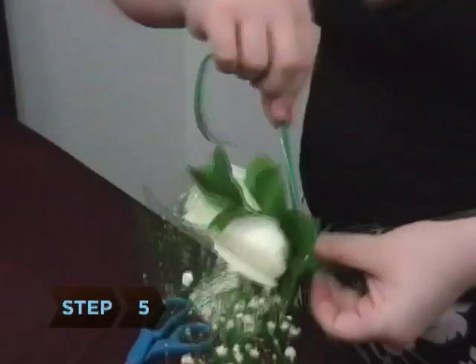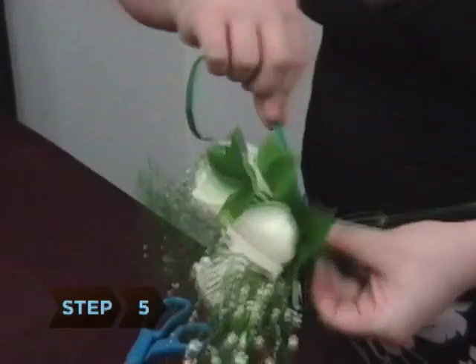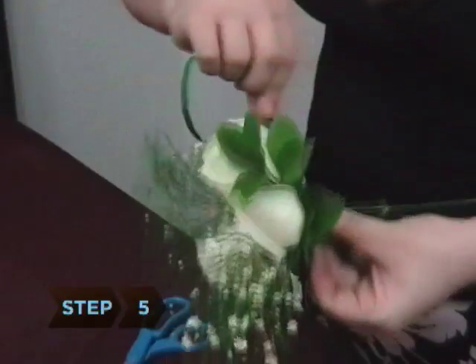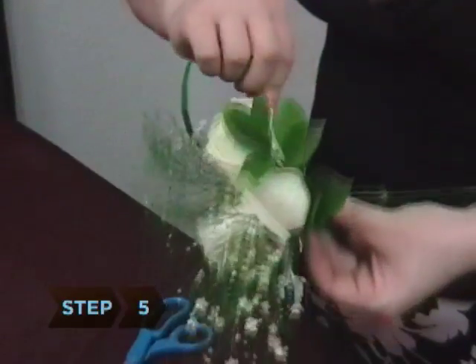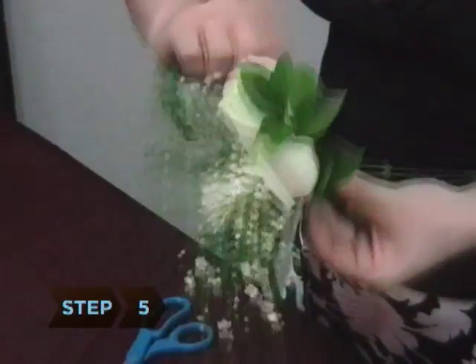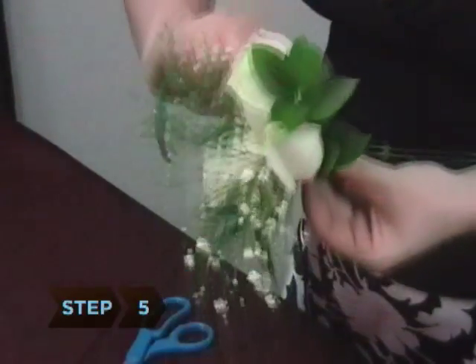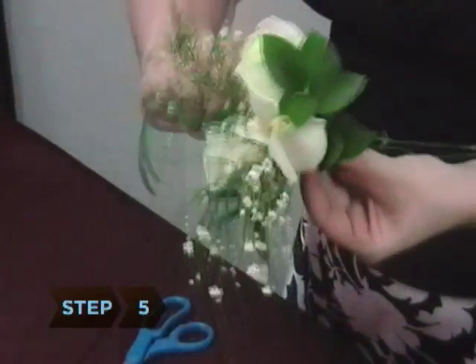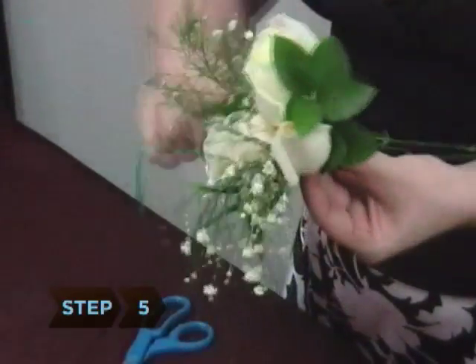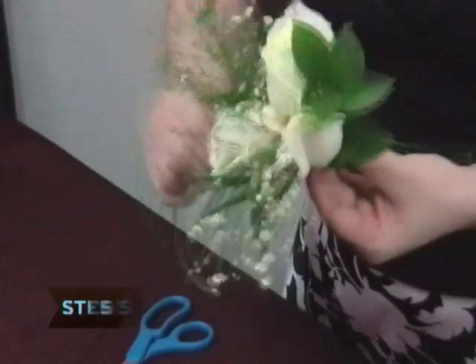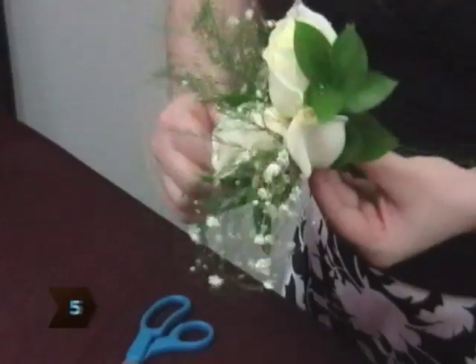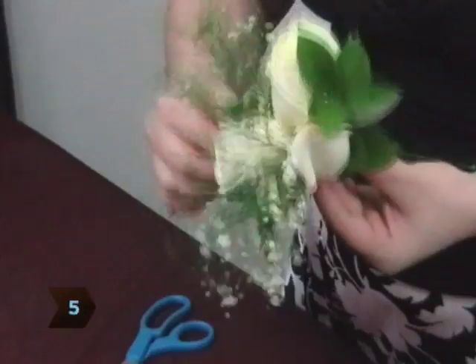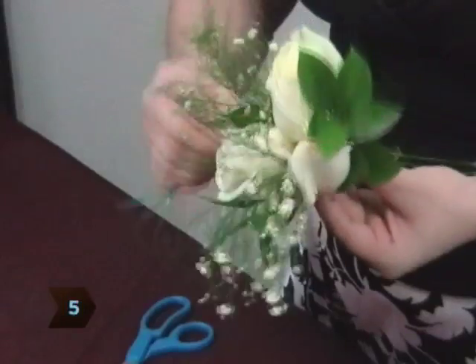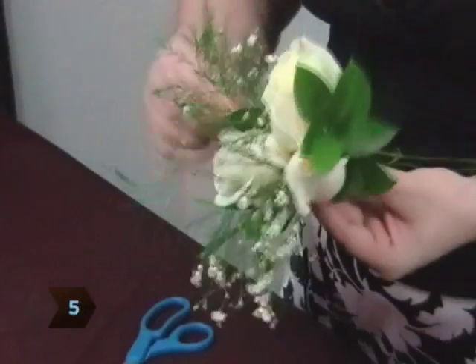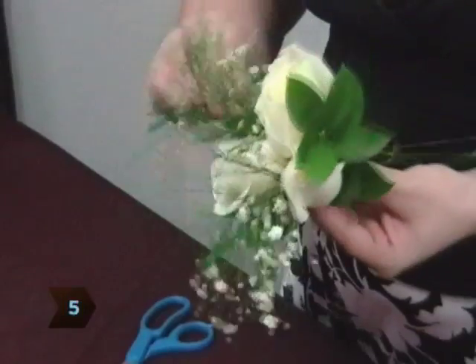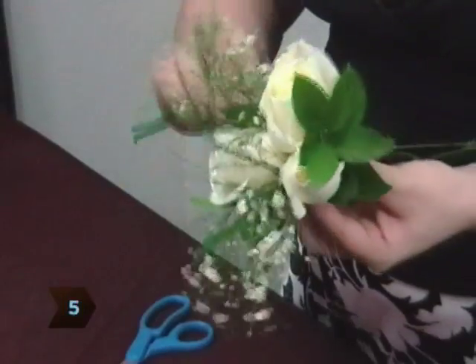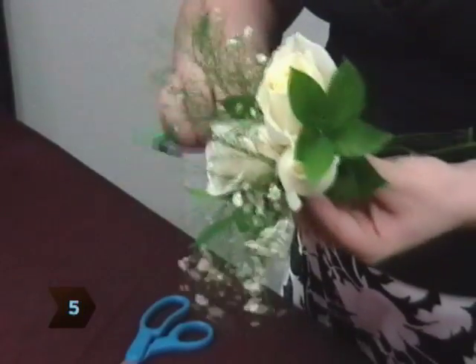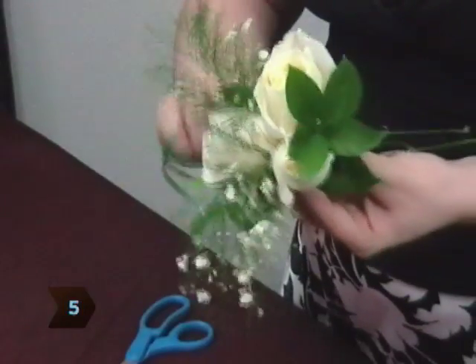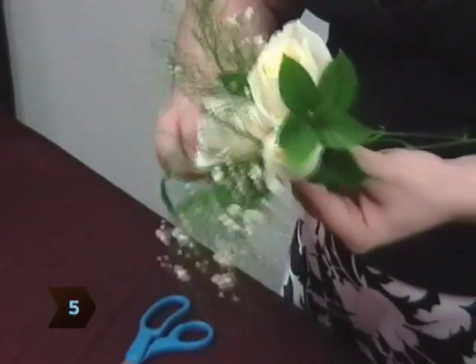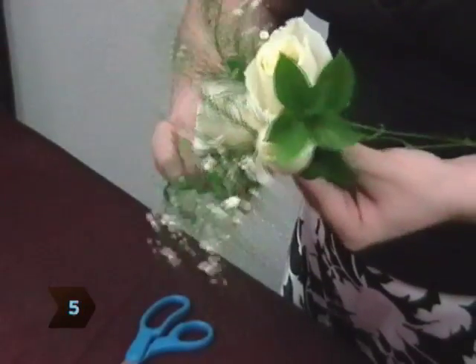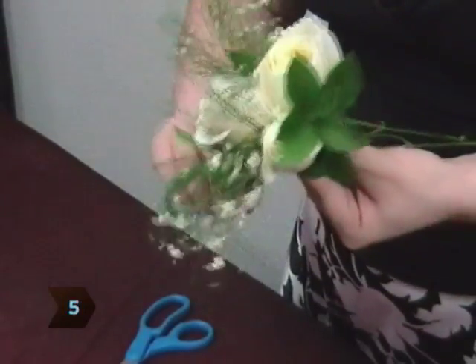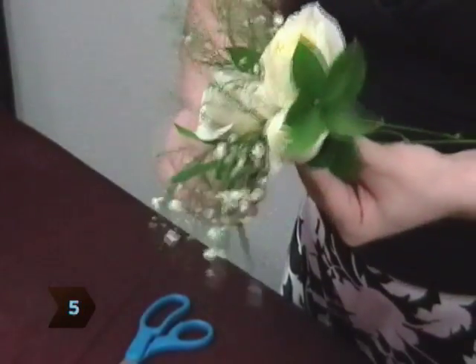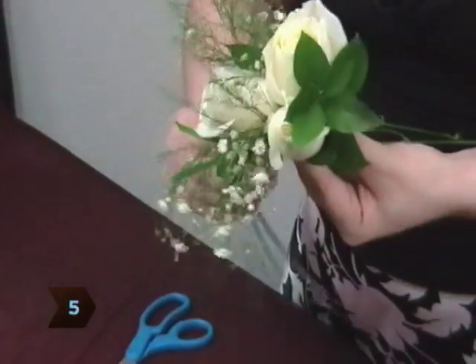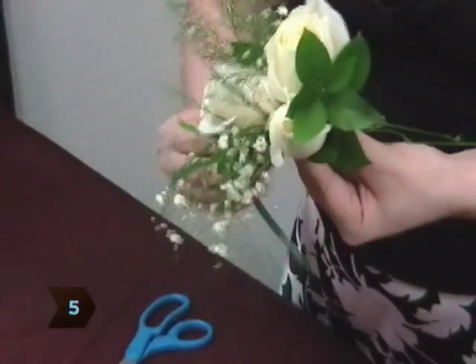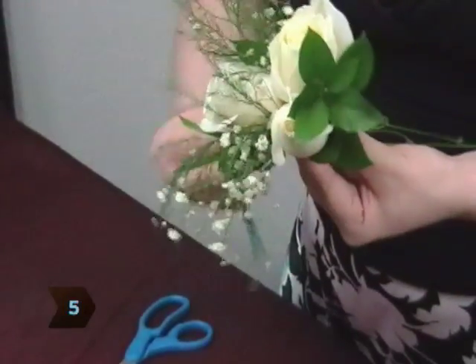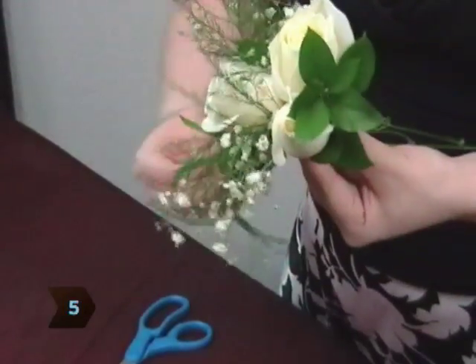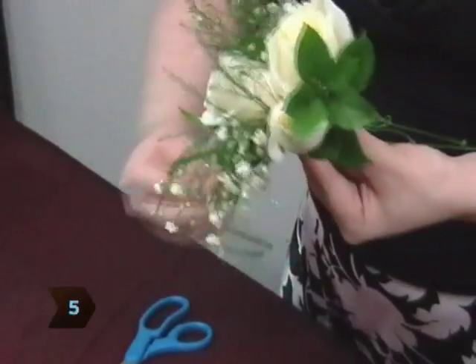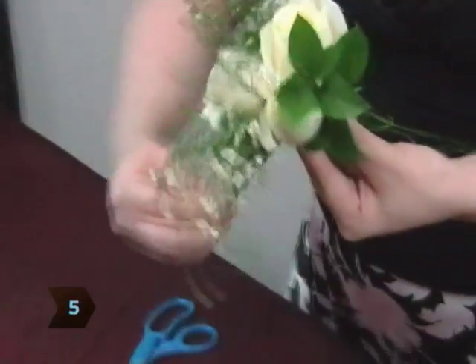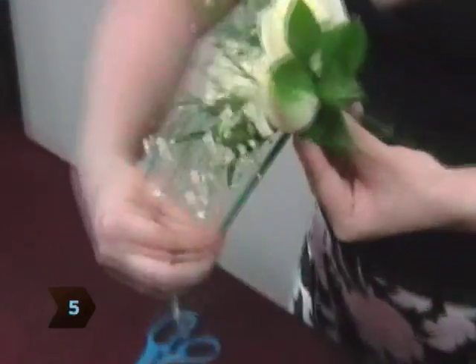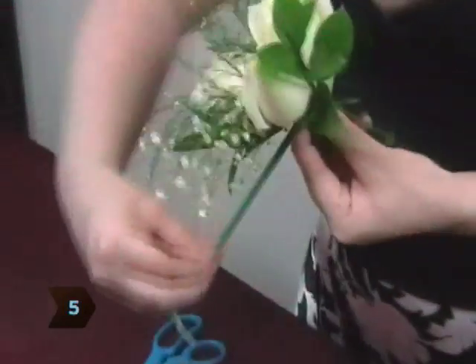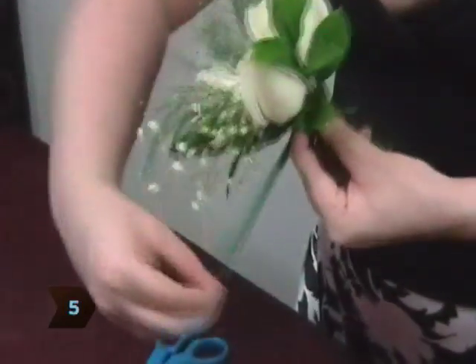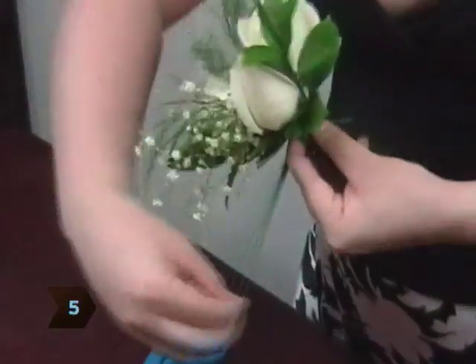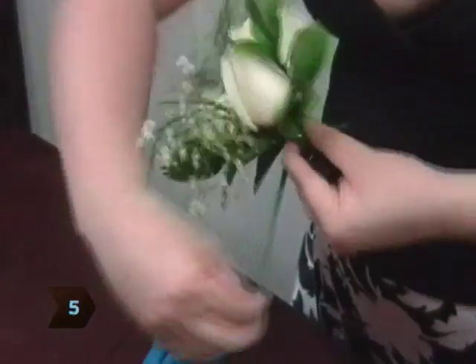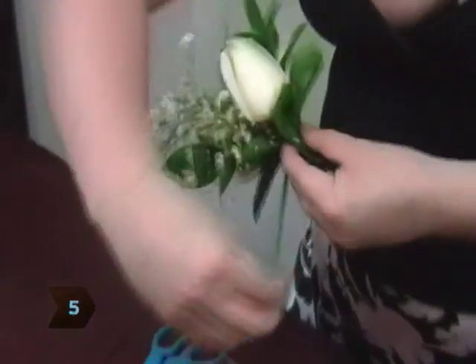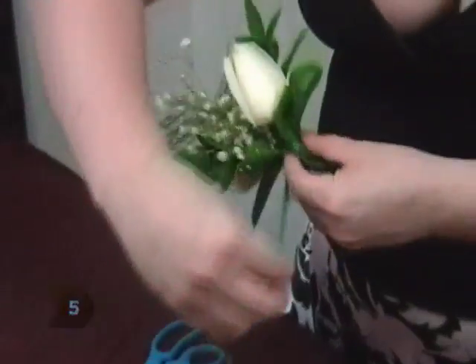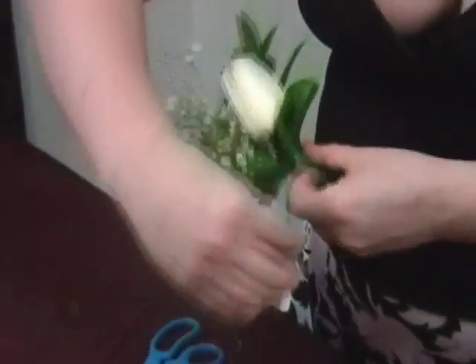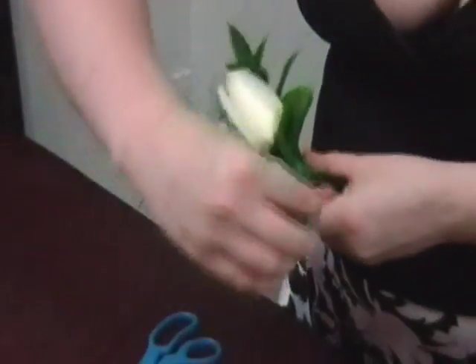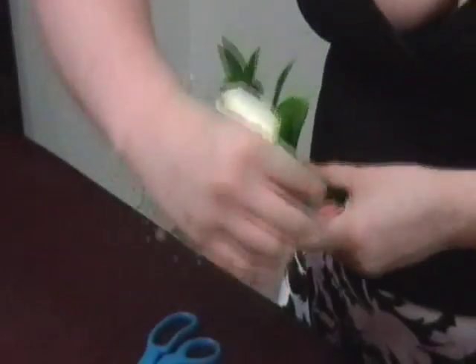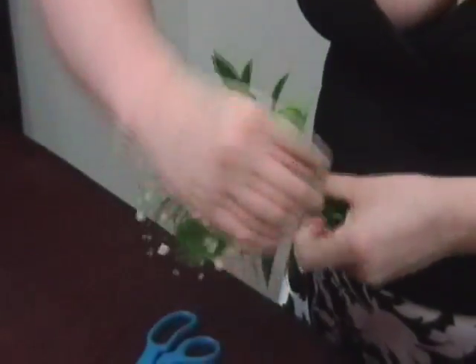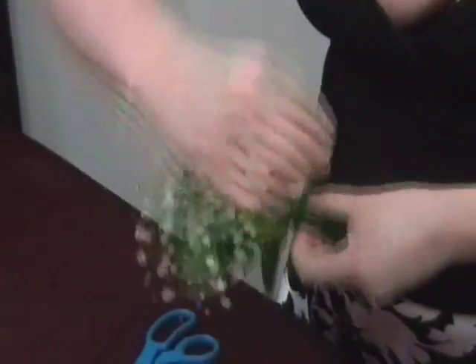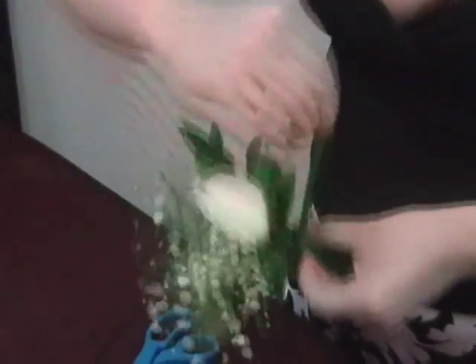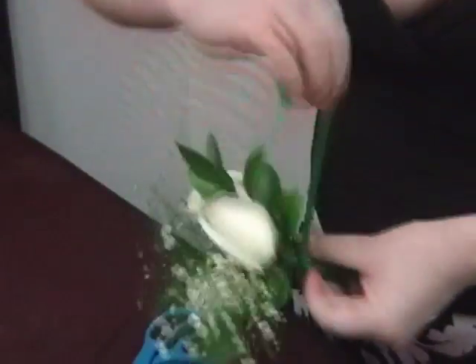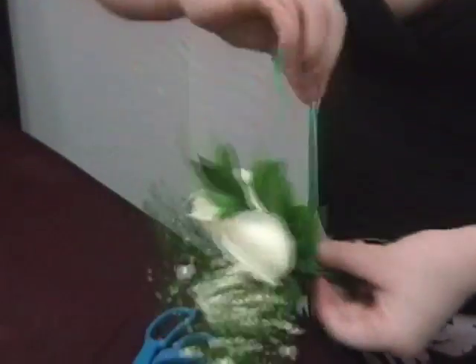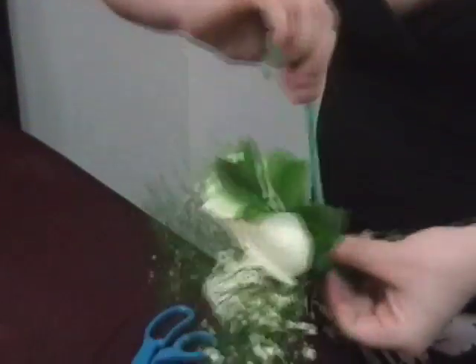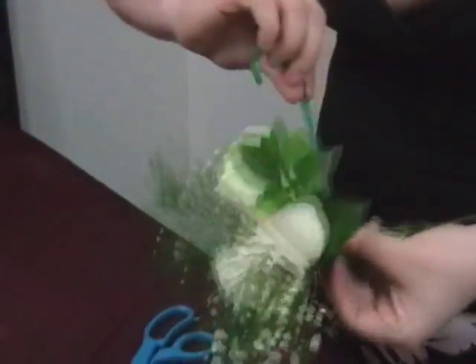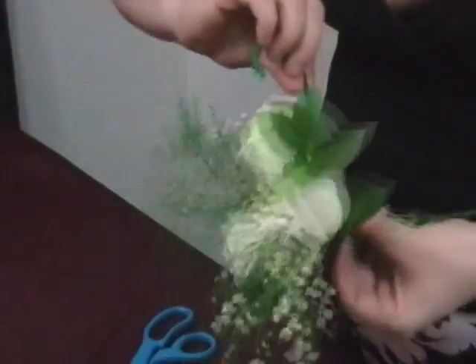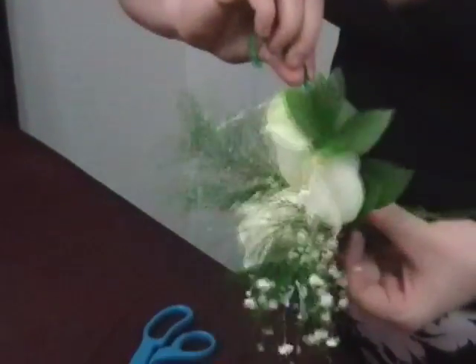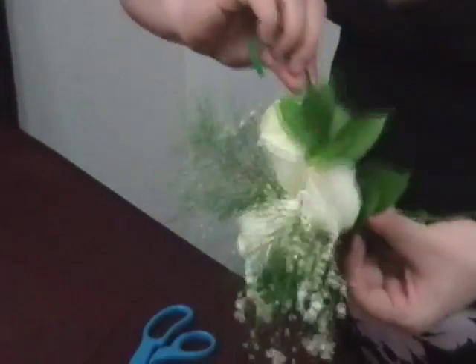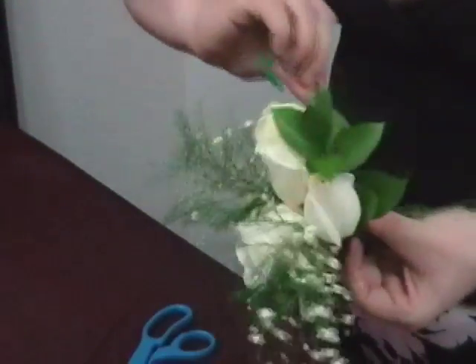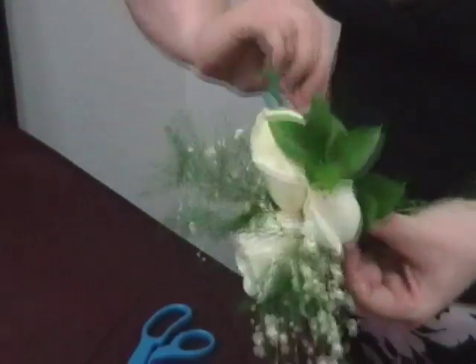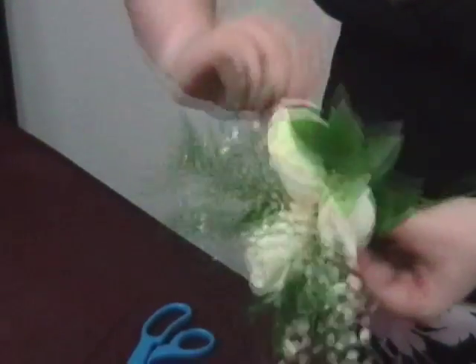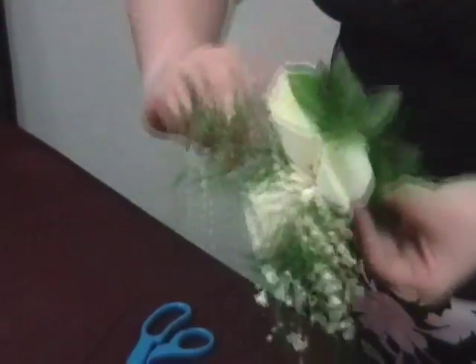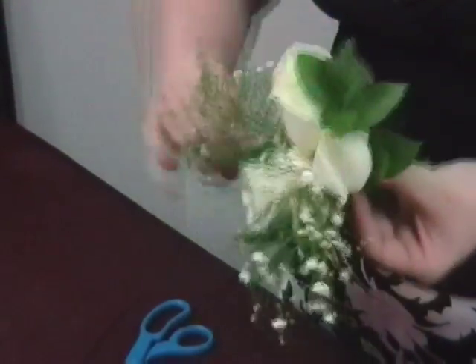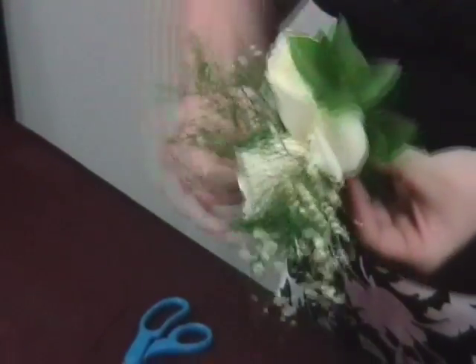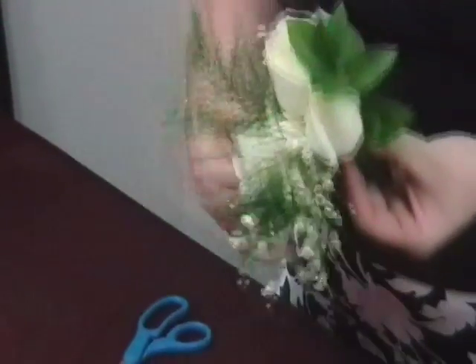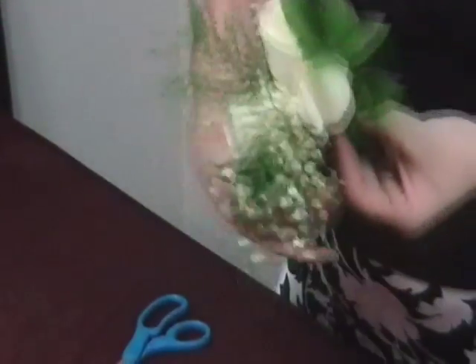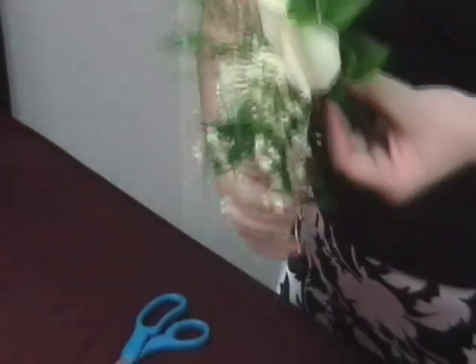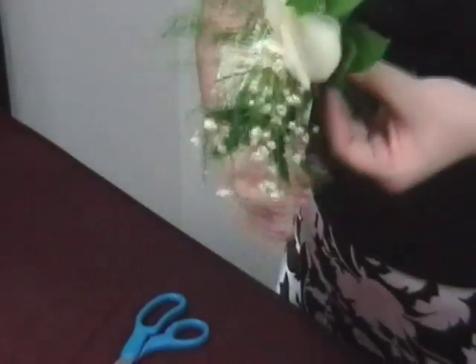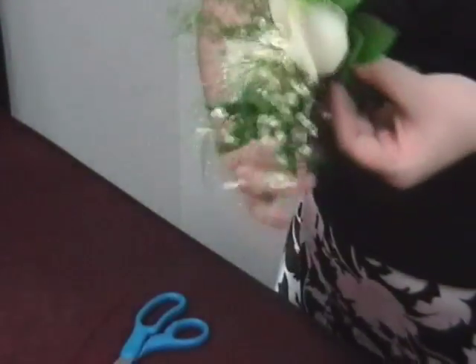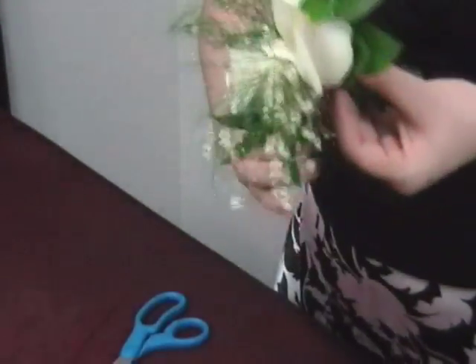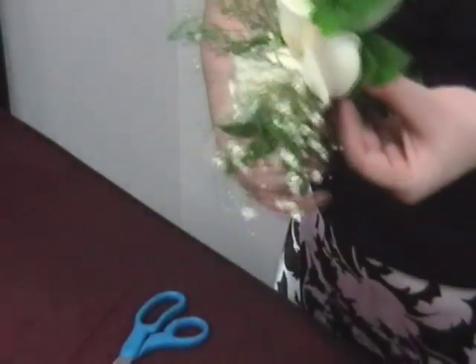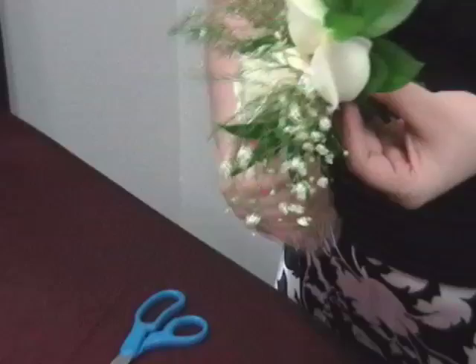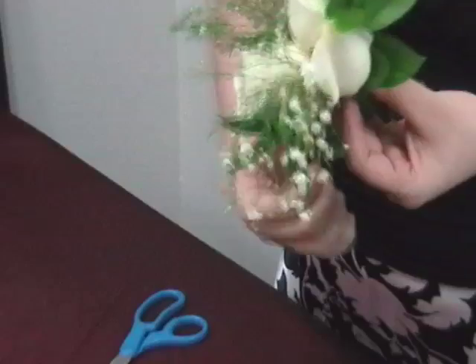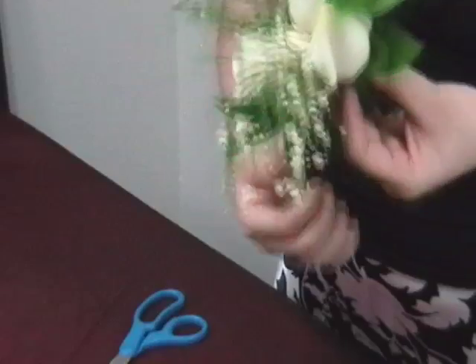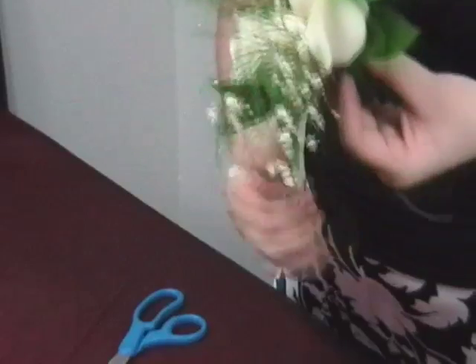Step 5. Position the leaves into a bed beneath the flowers, framing the flowers with the greenery. Tape the leaf stems to the flower stems.